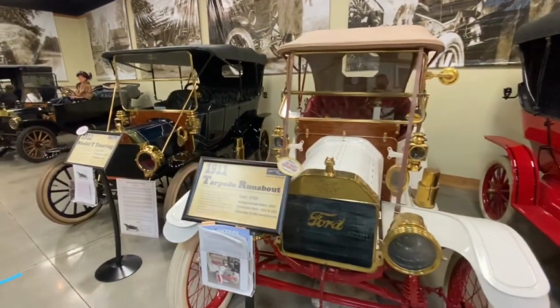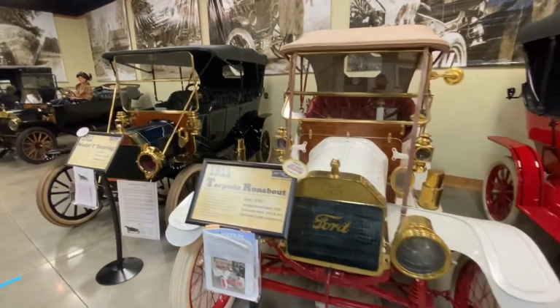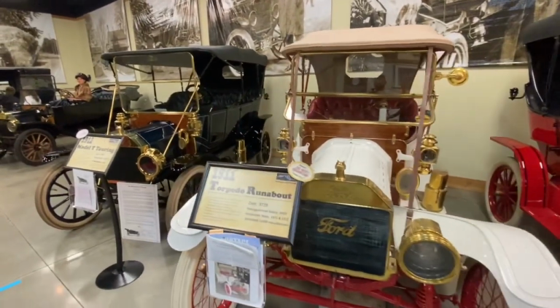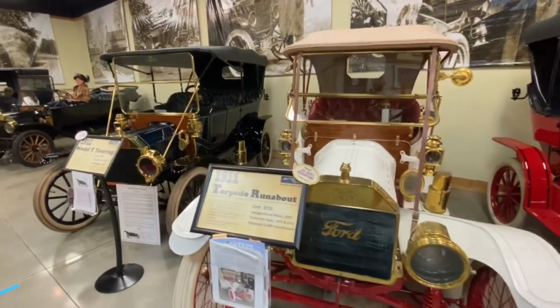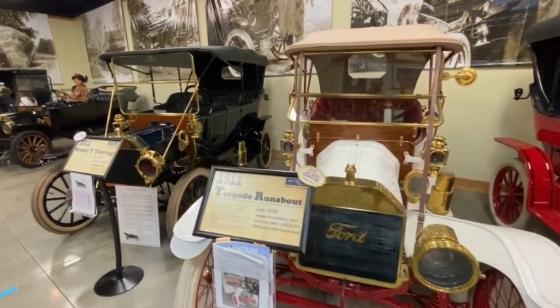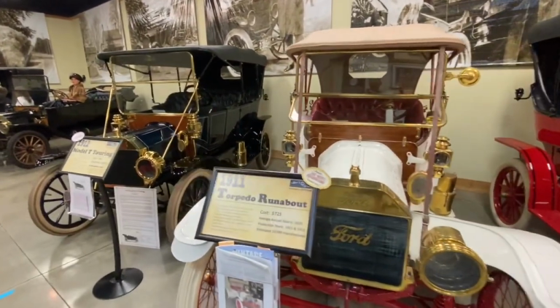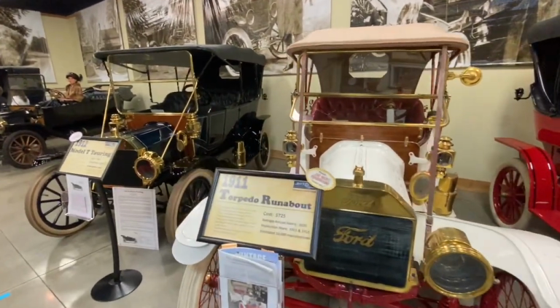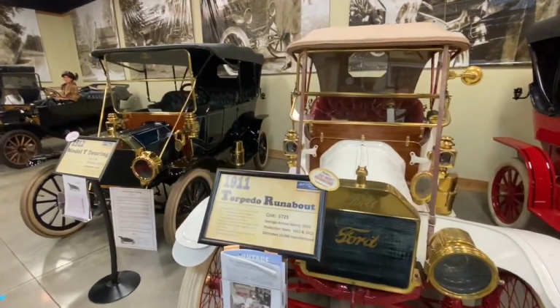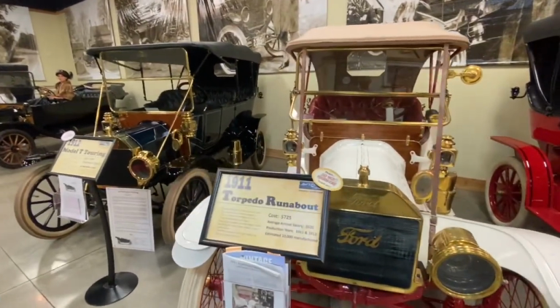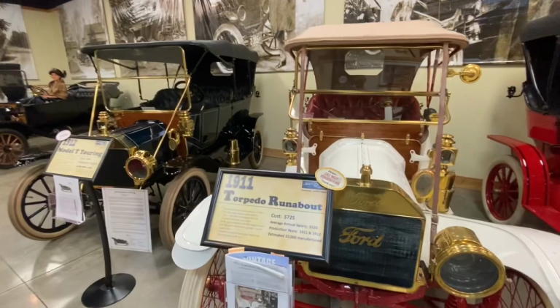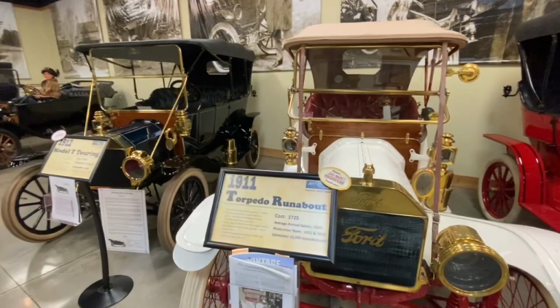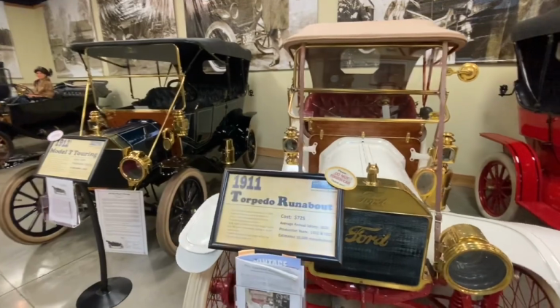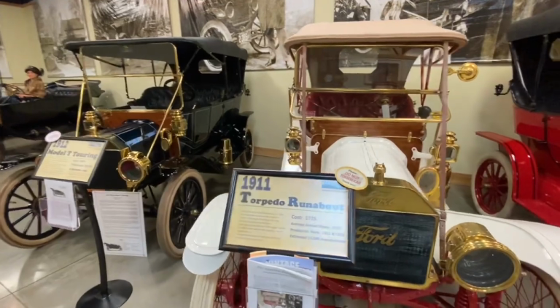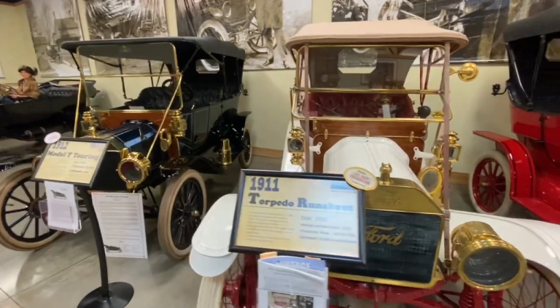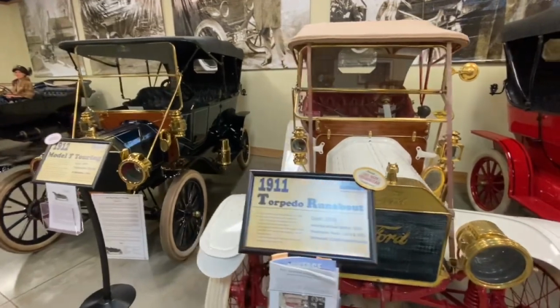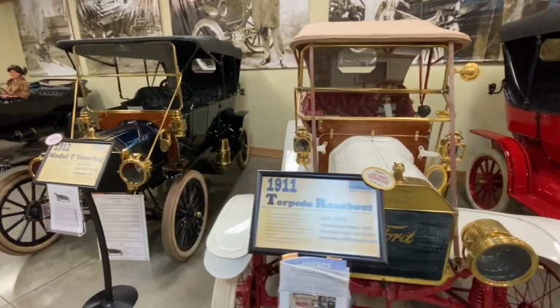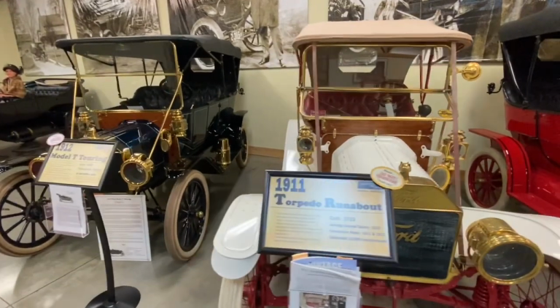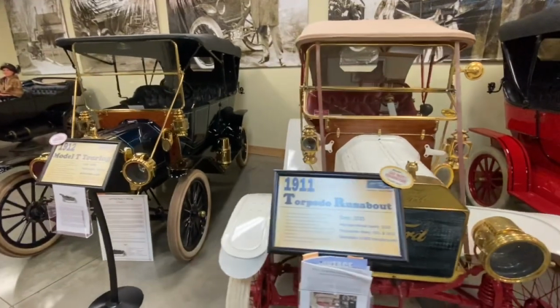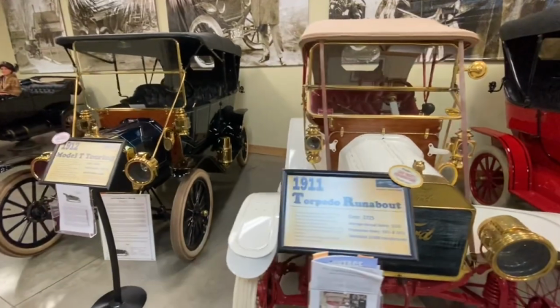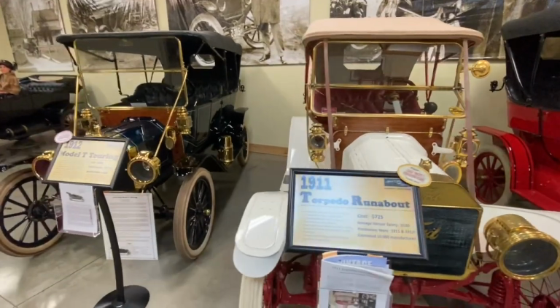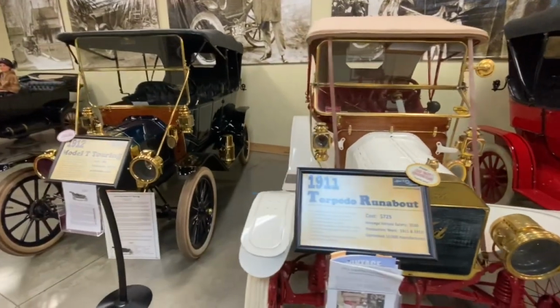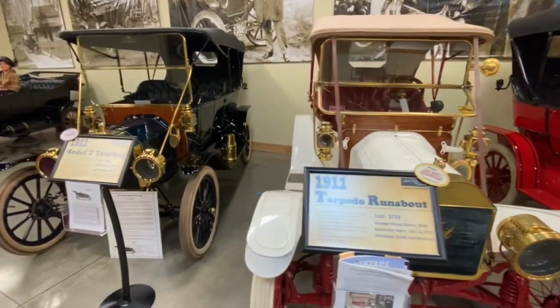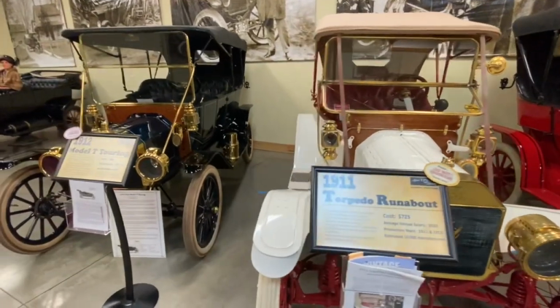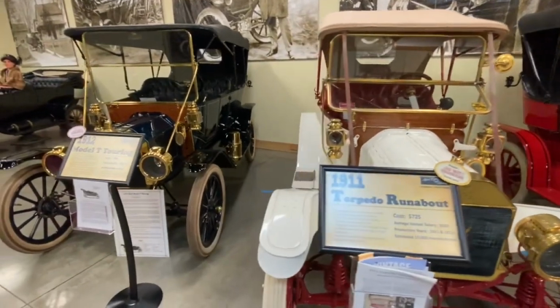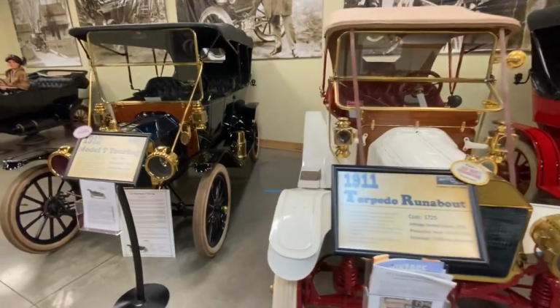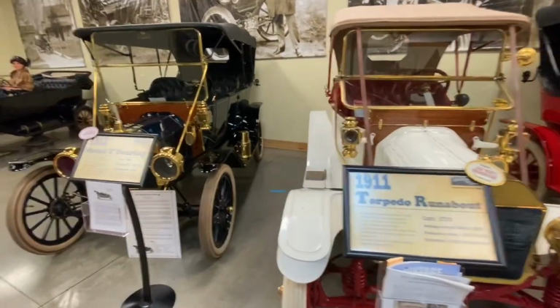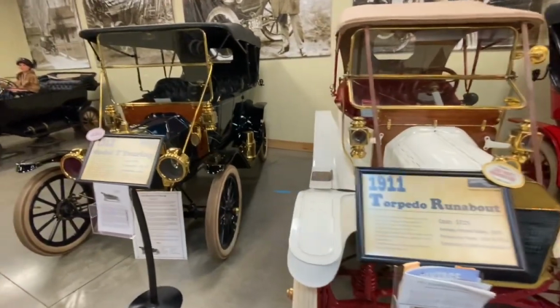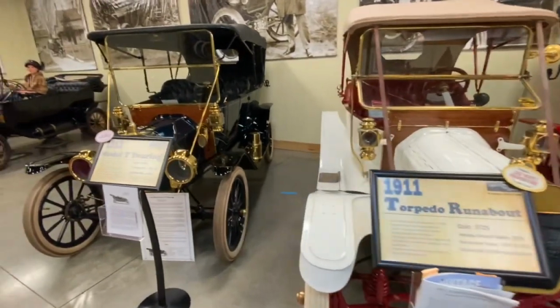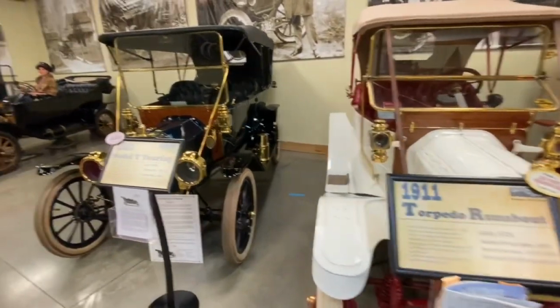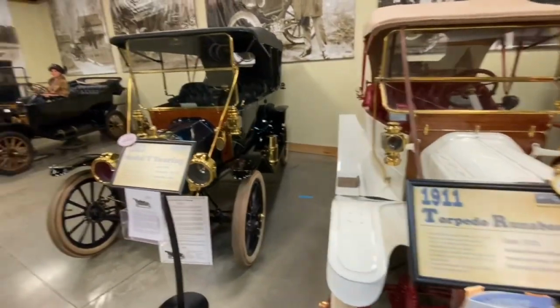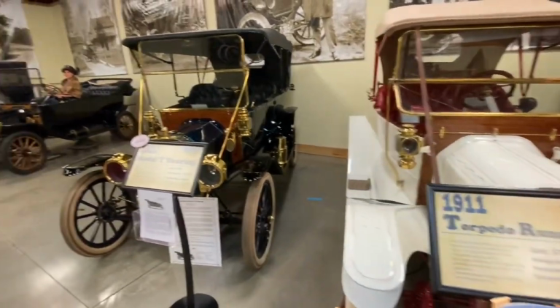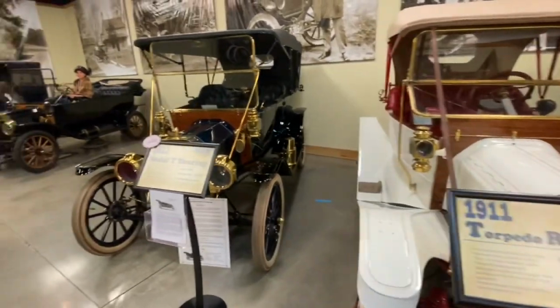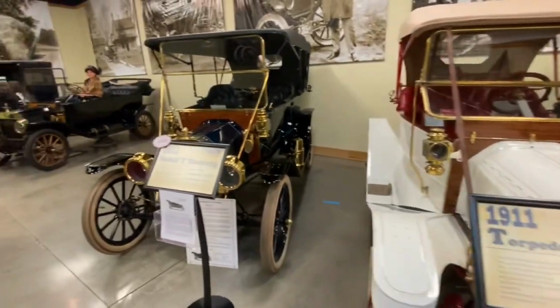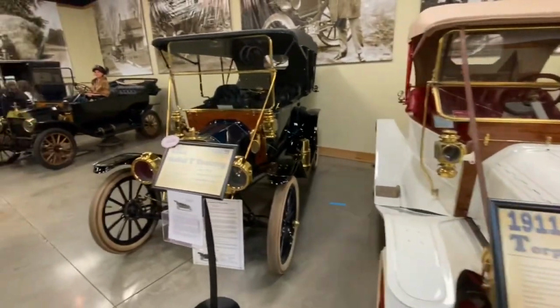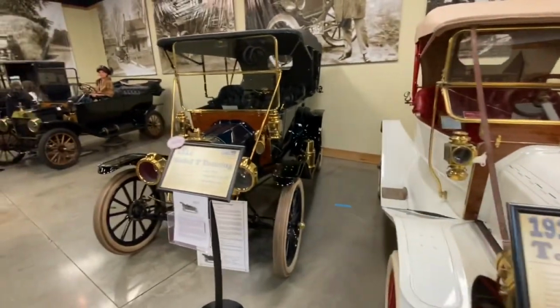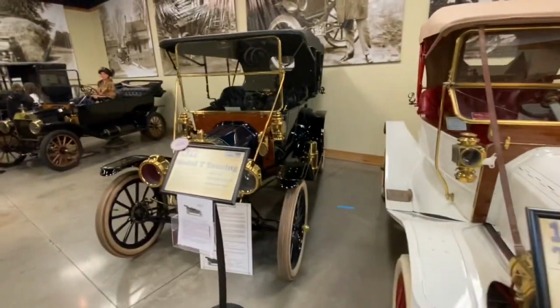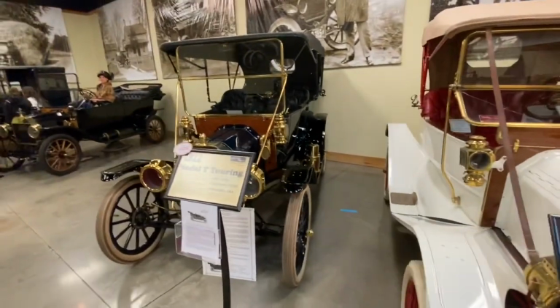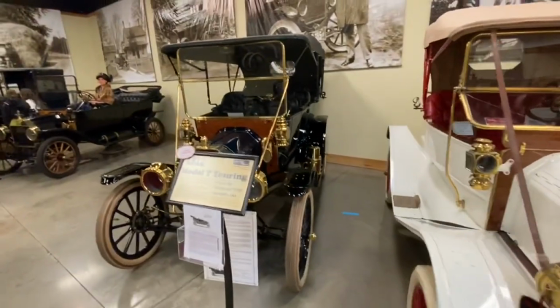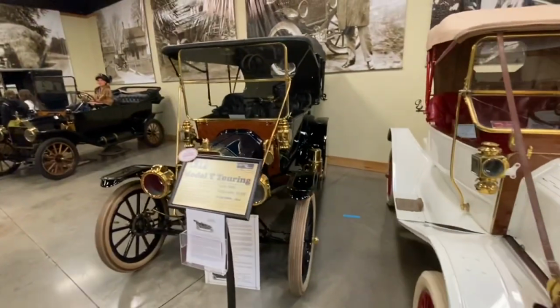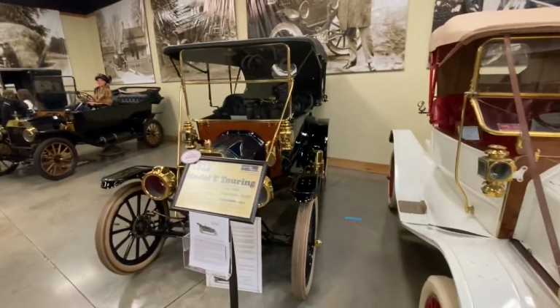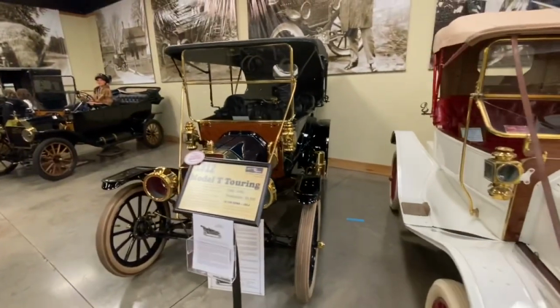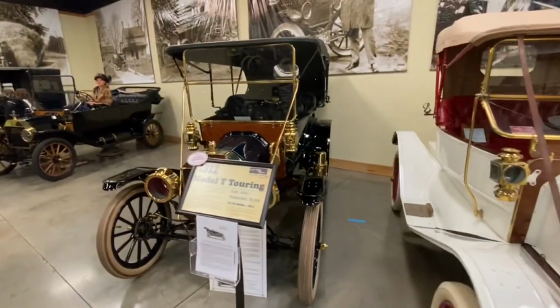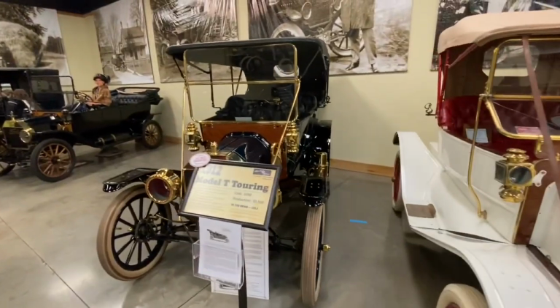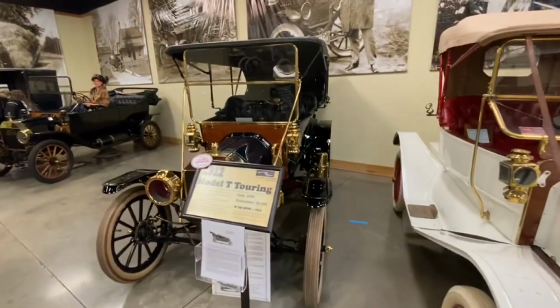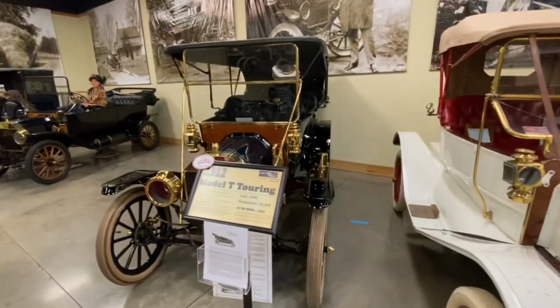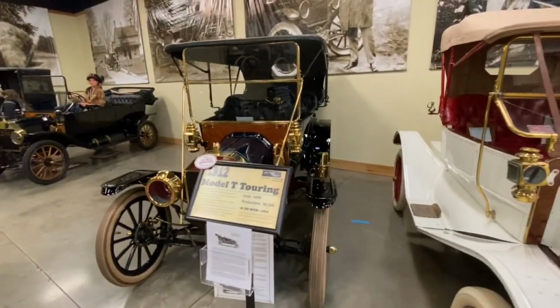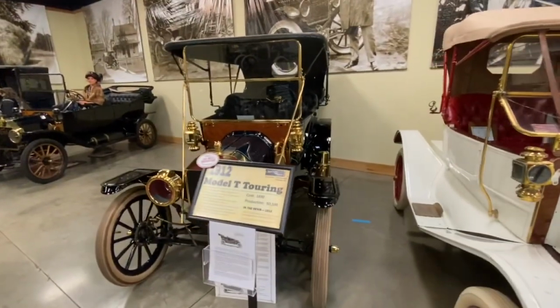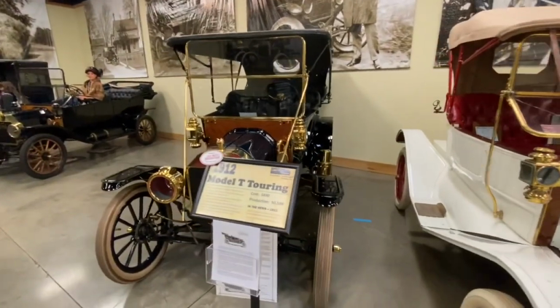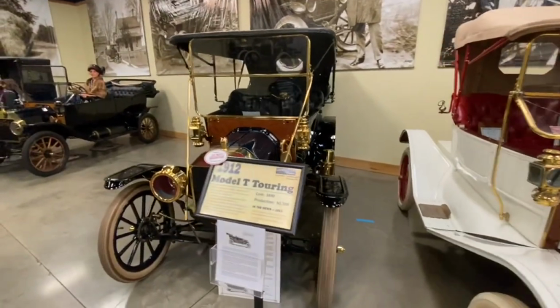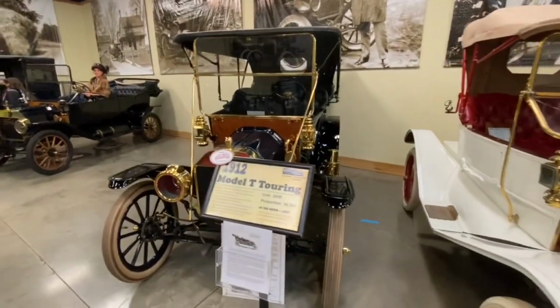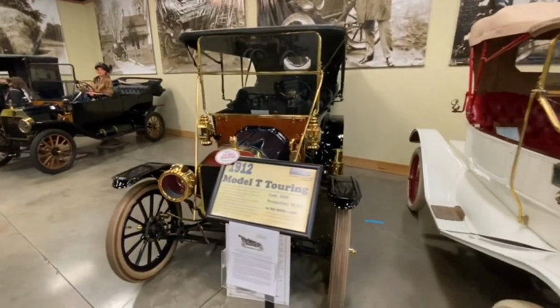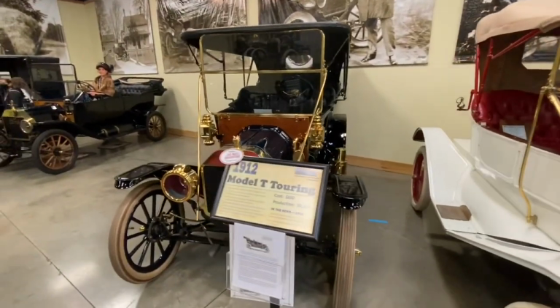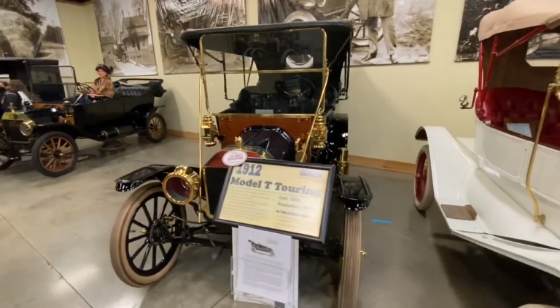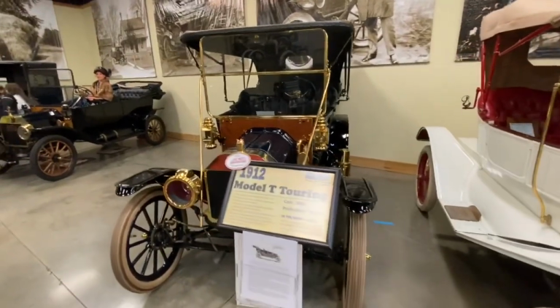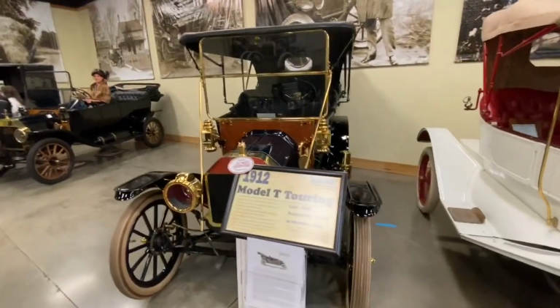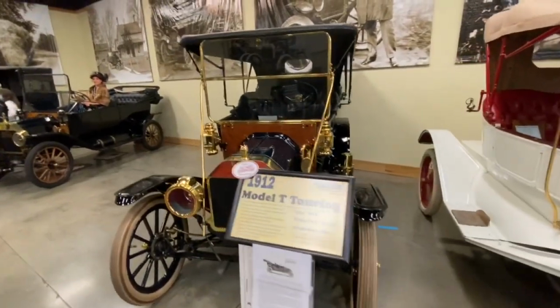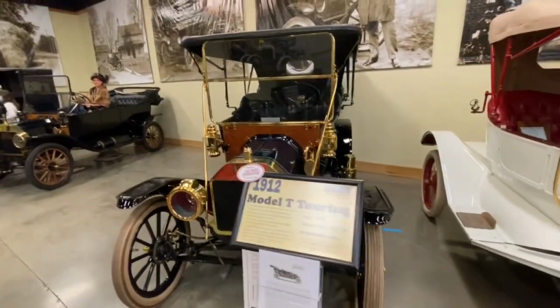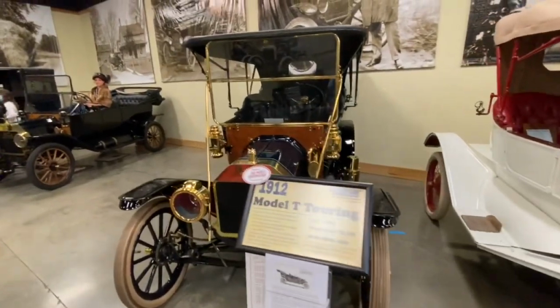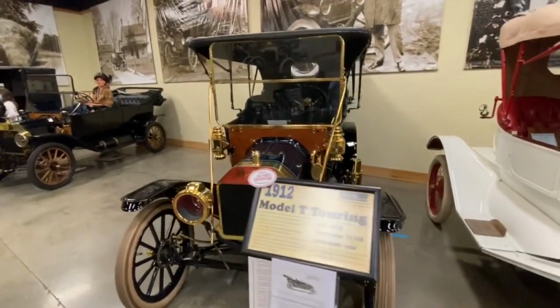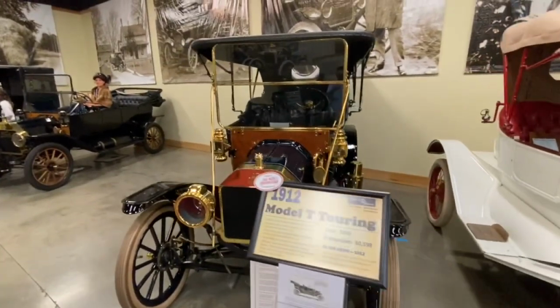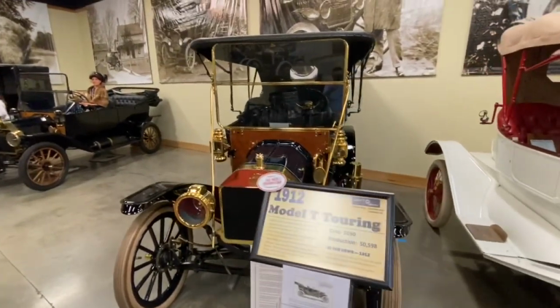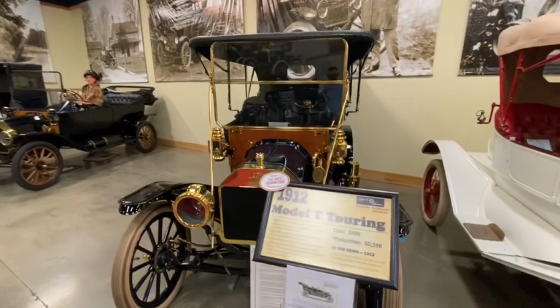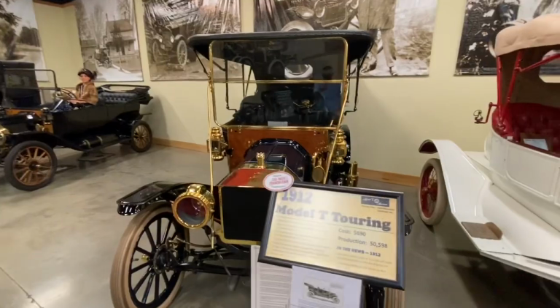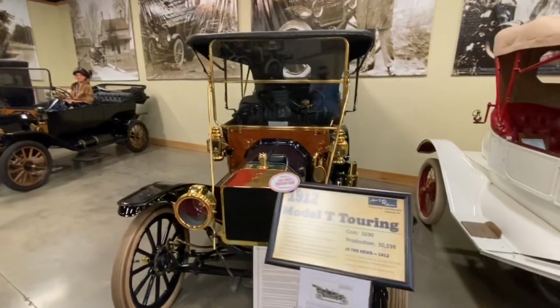For many years, the Model T was available in any color you wanted, as long as it was black.